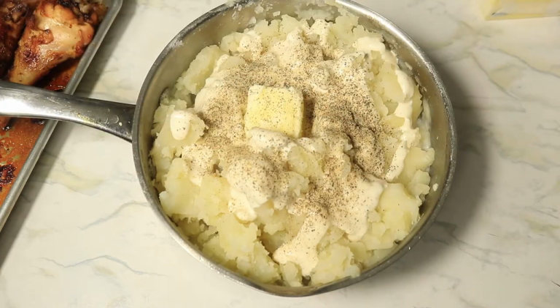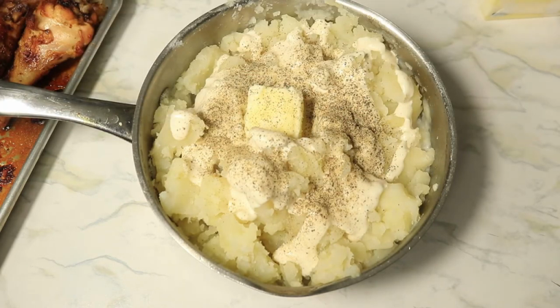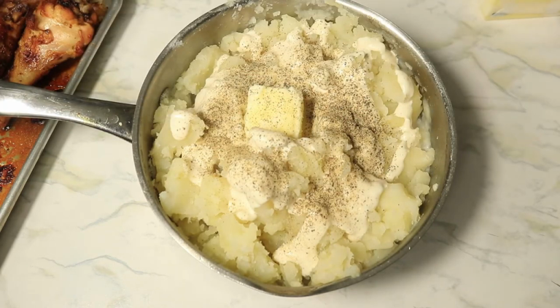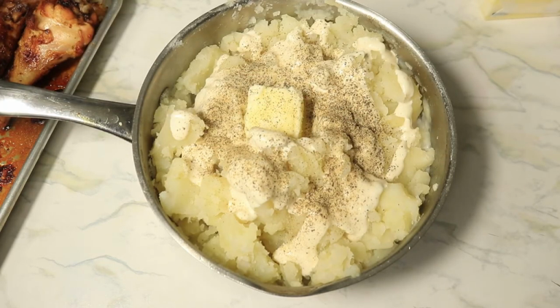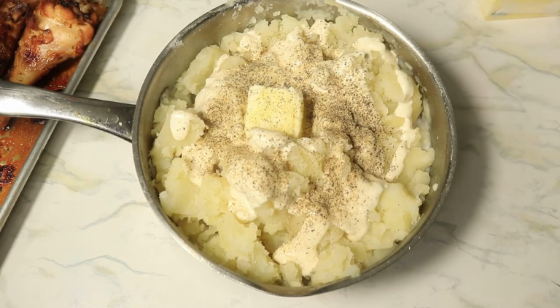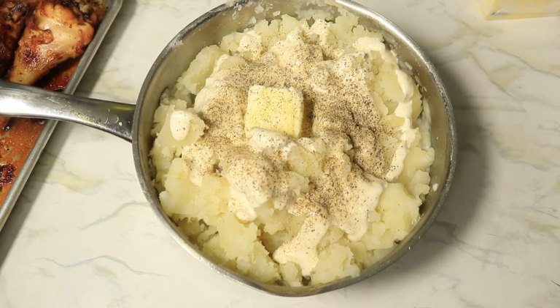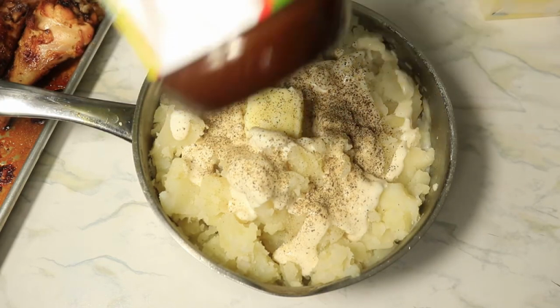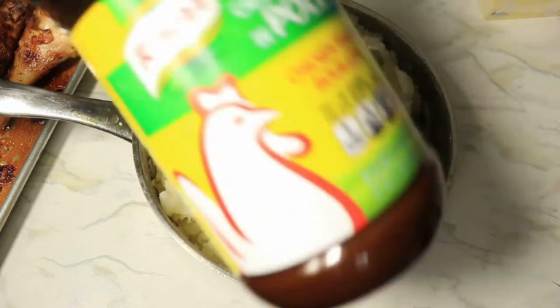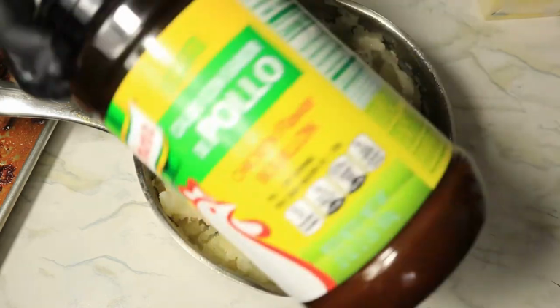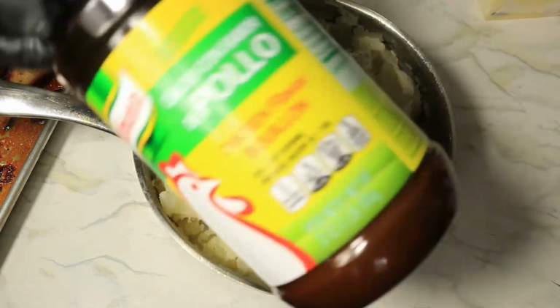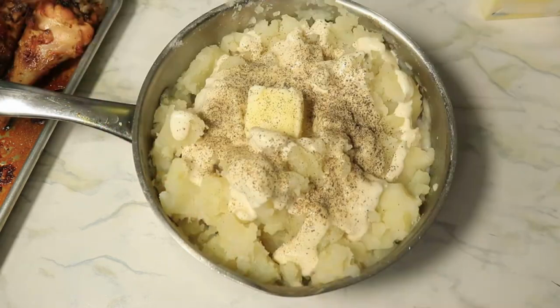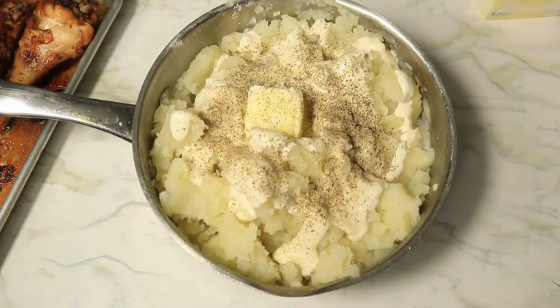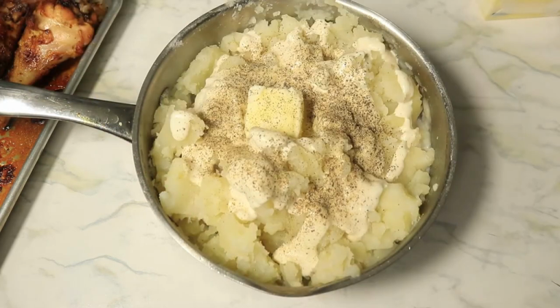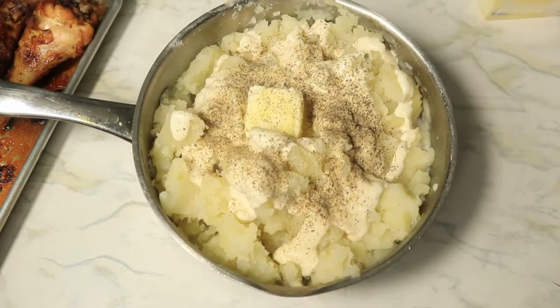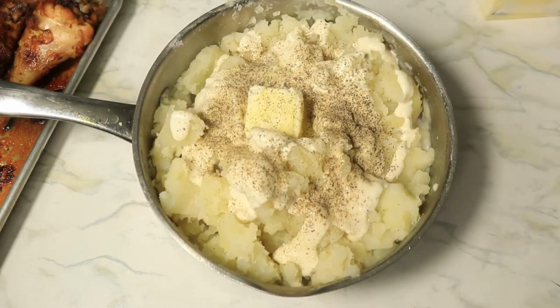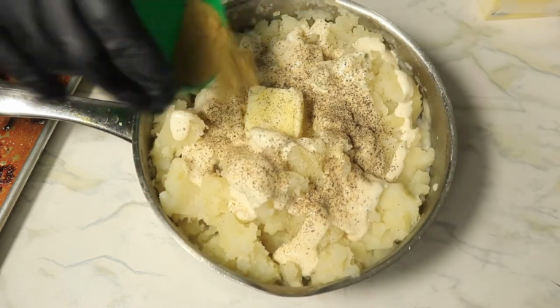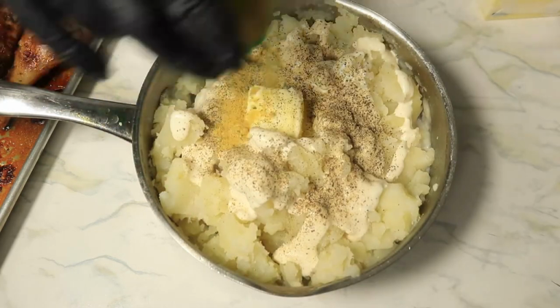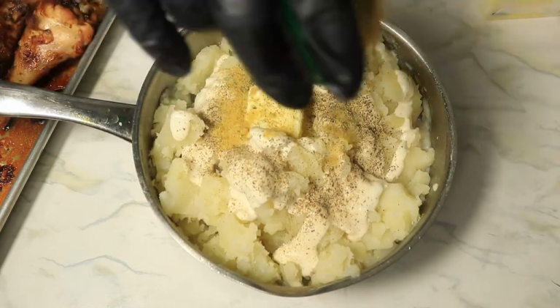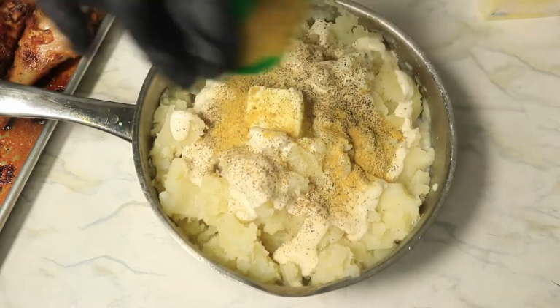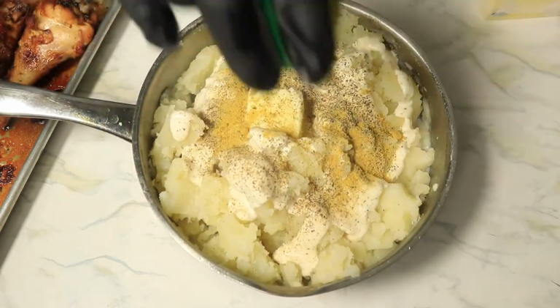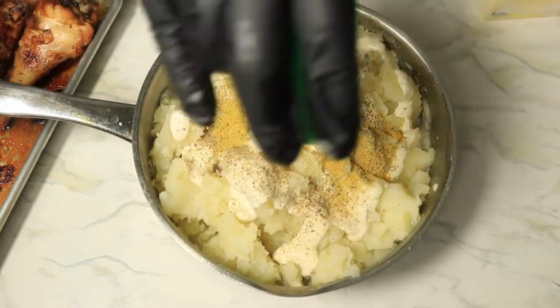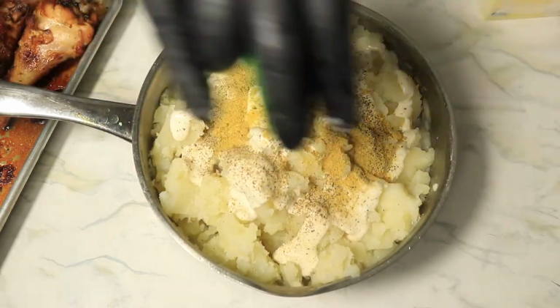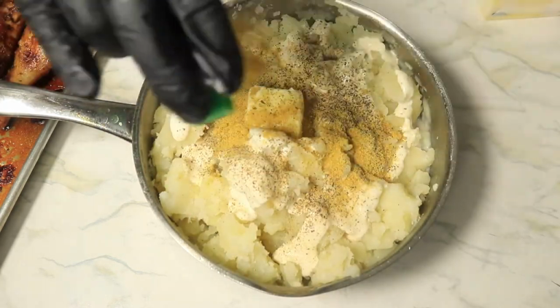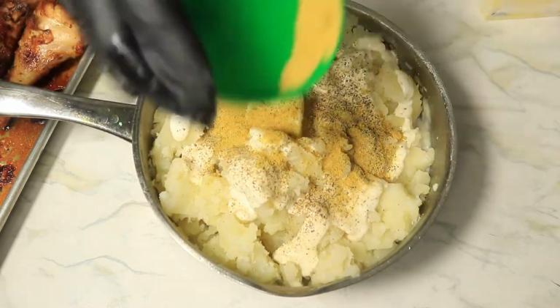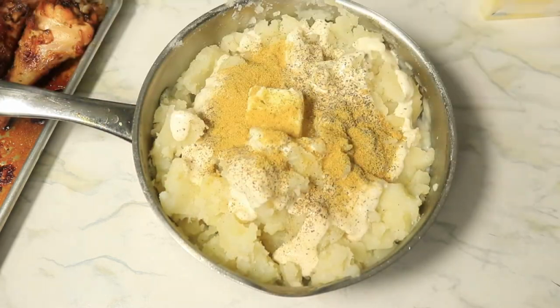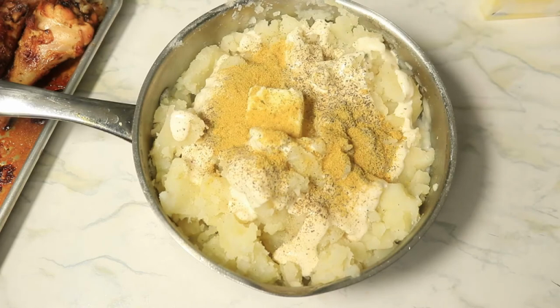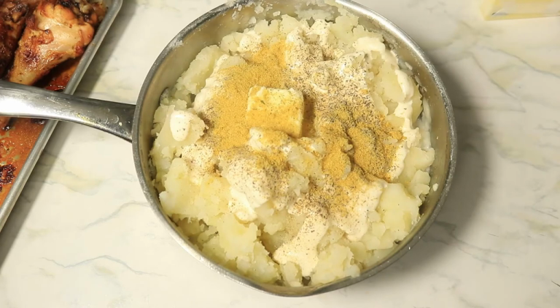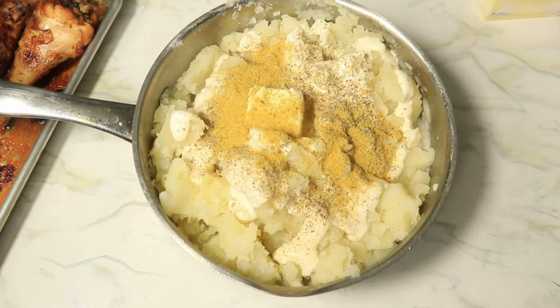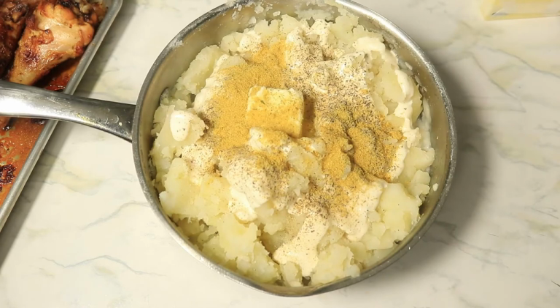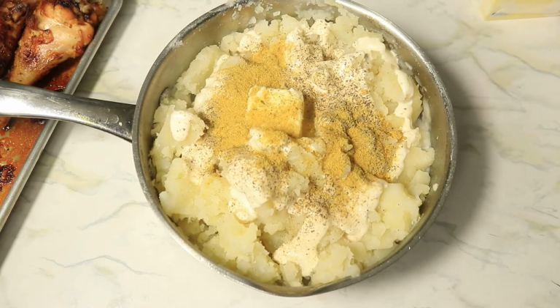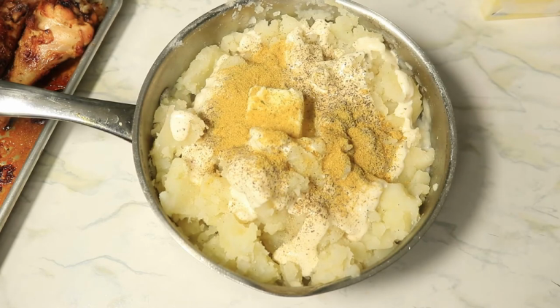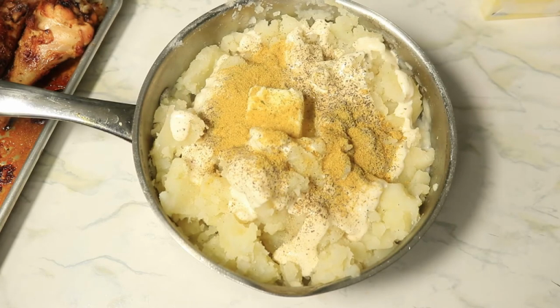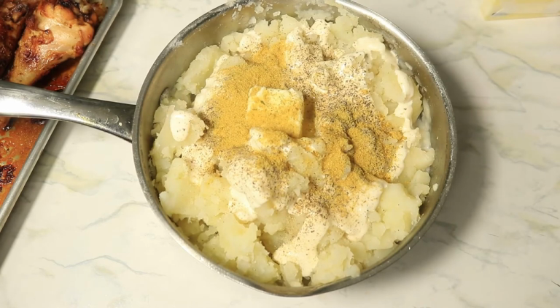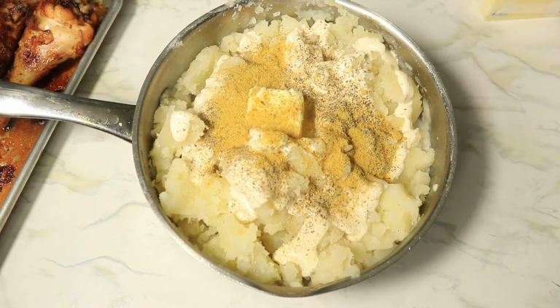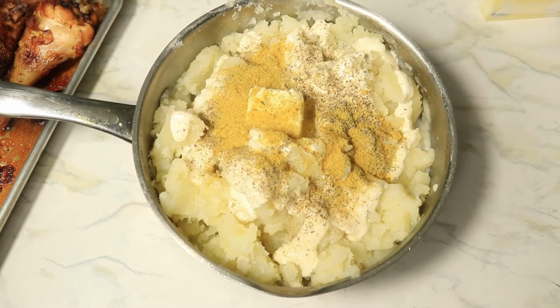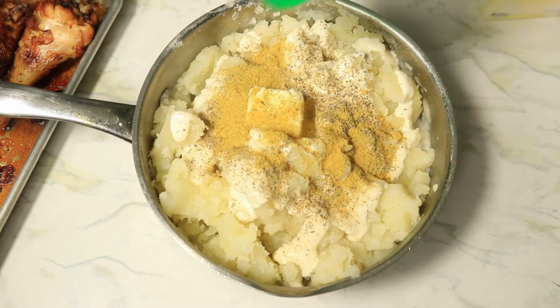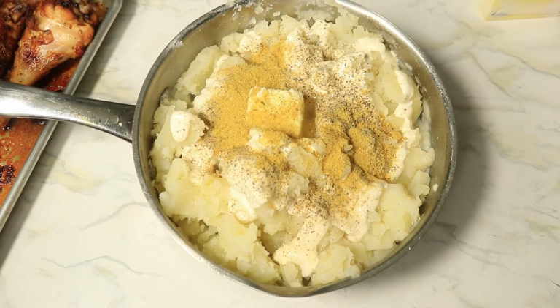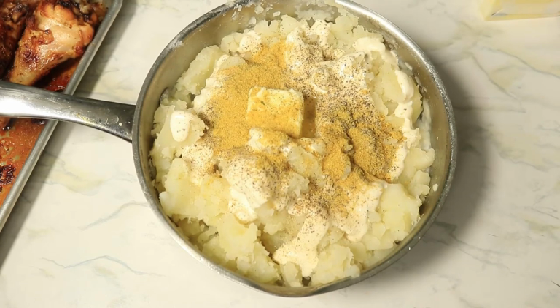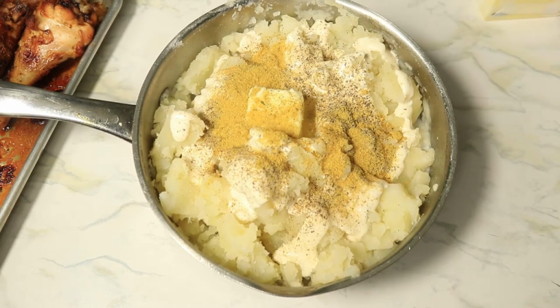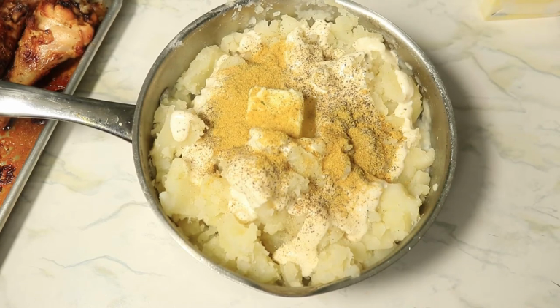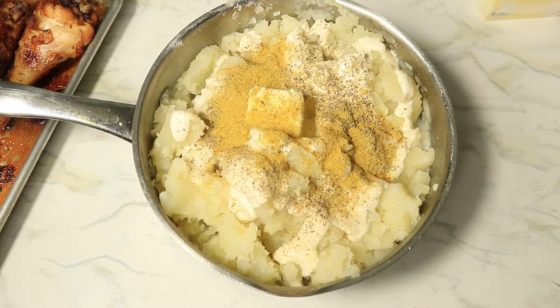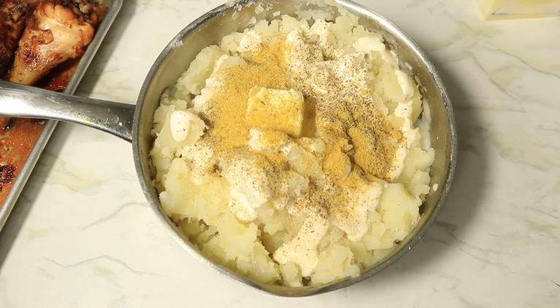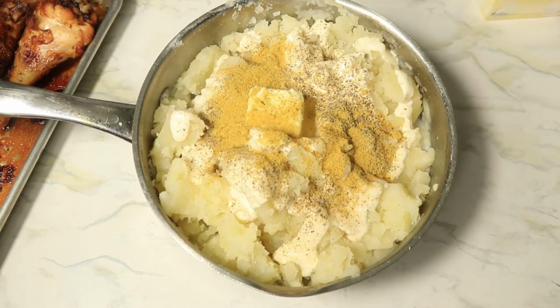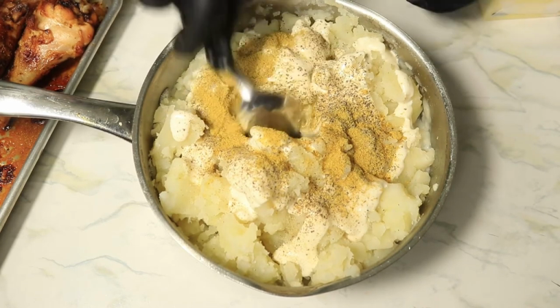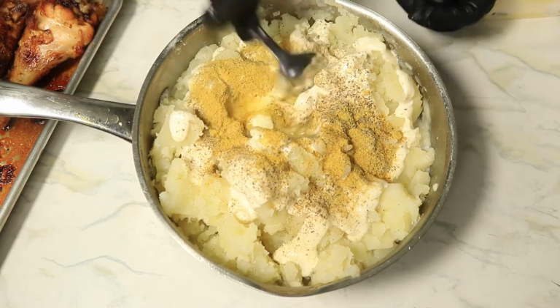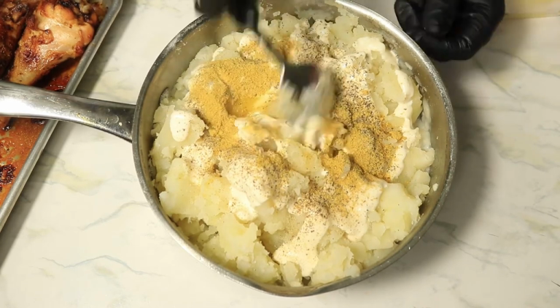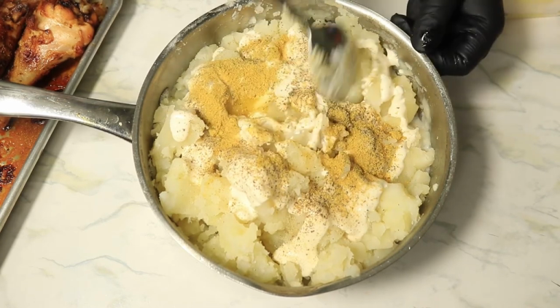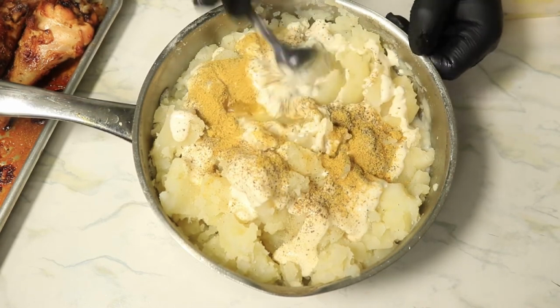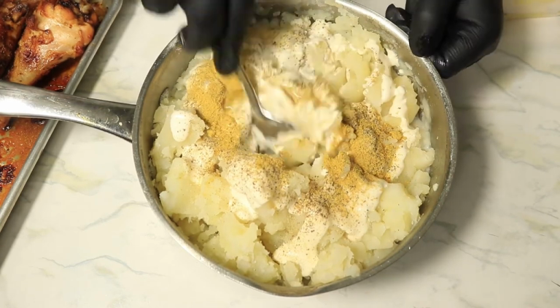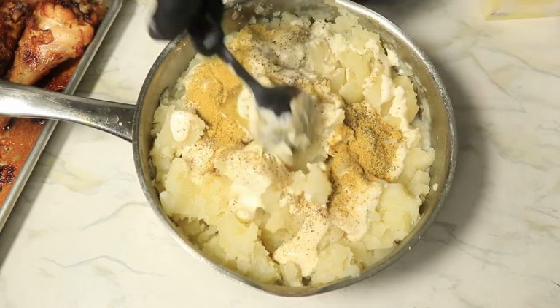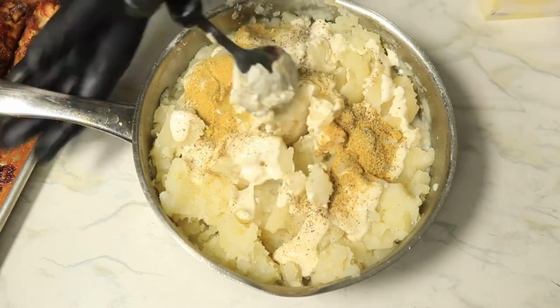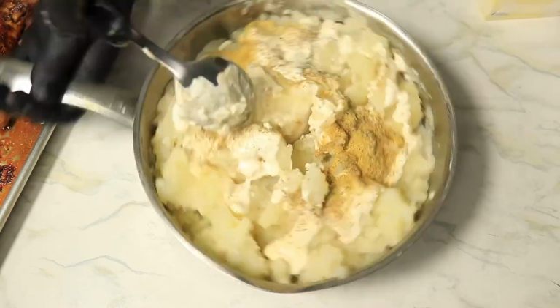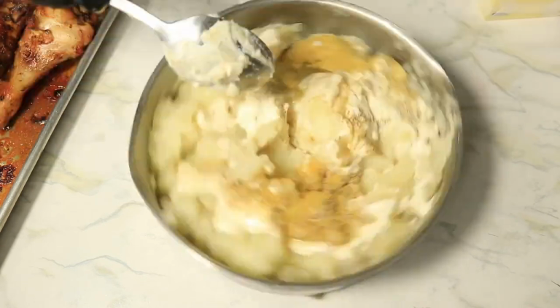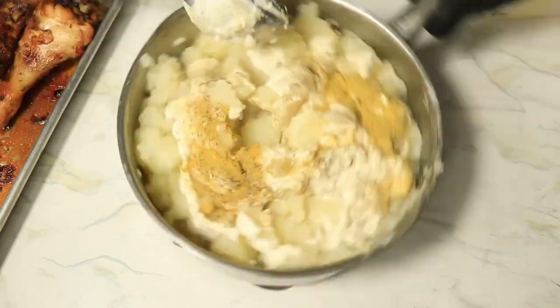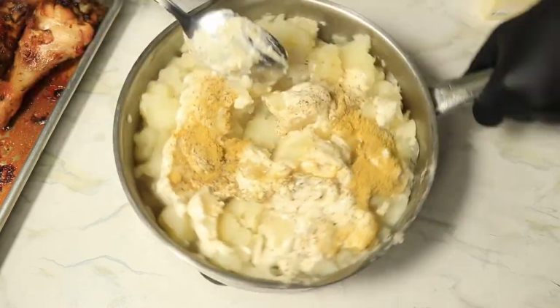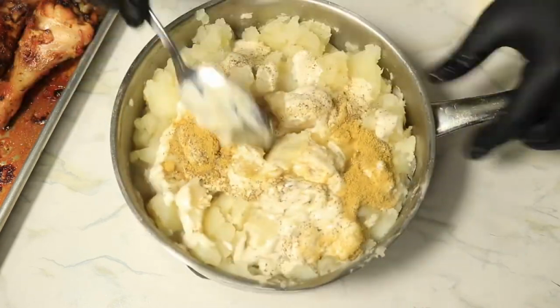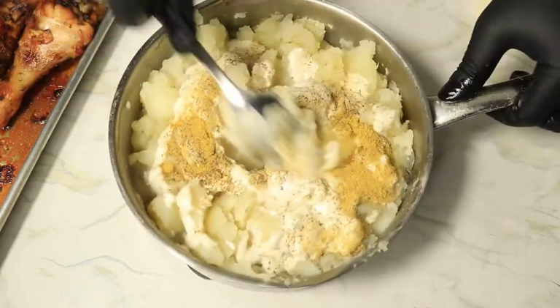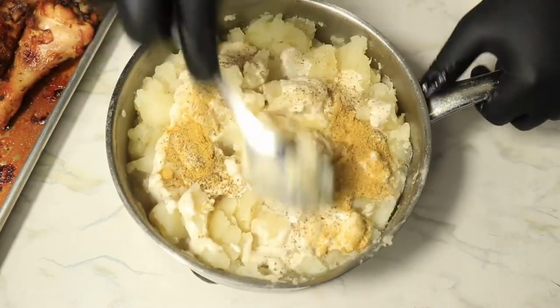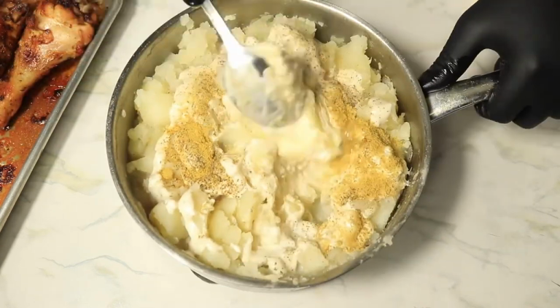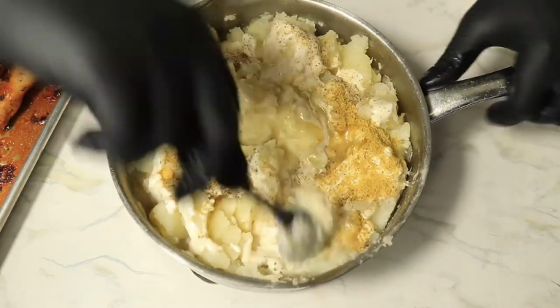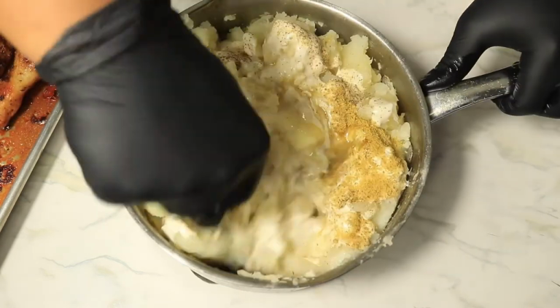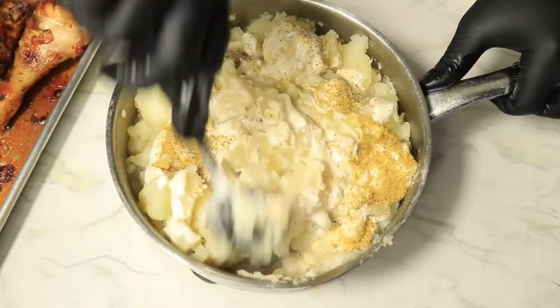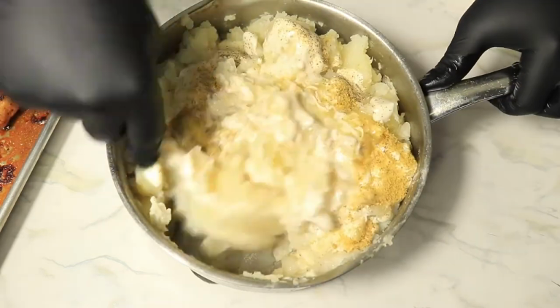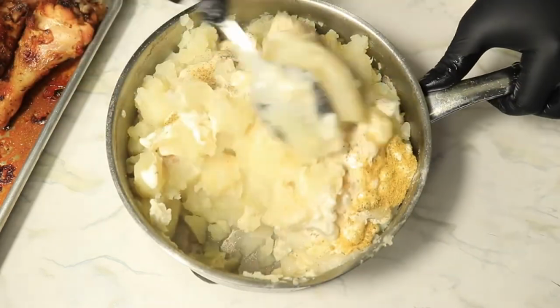And for my seasonings, I'm using accent, black pepper, and chicken bouillon. And I'm going to mix all these ingredients together.